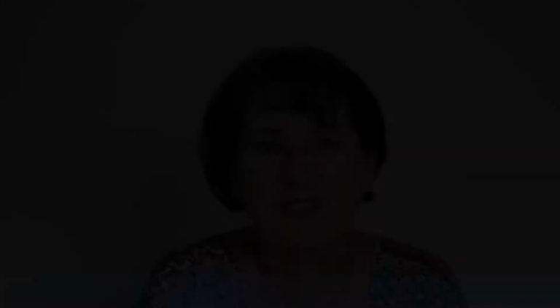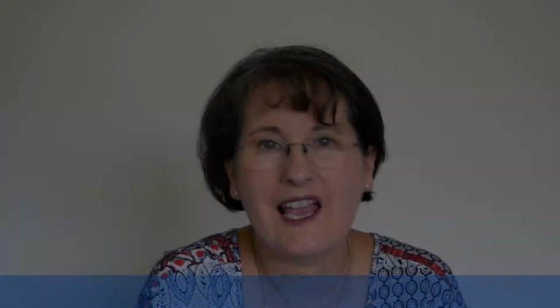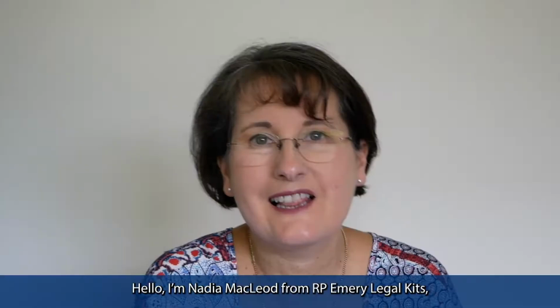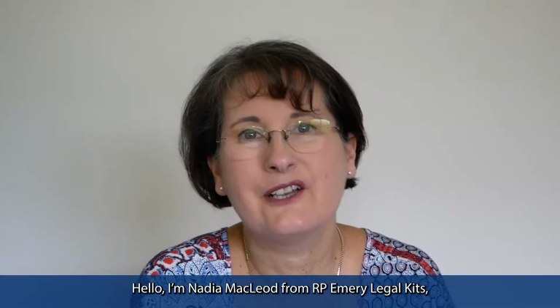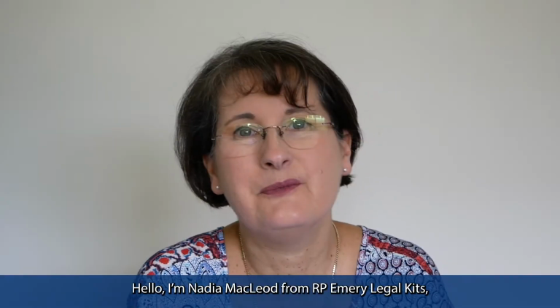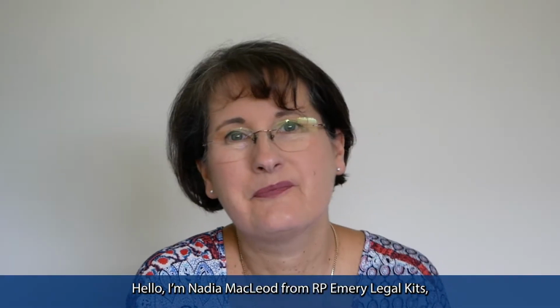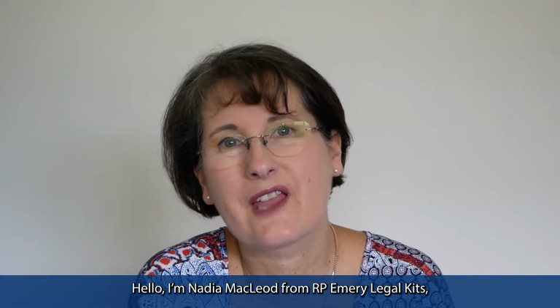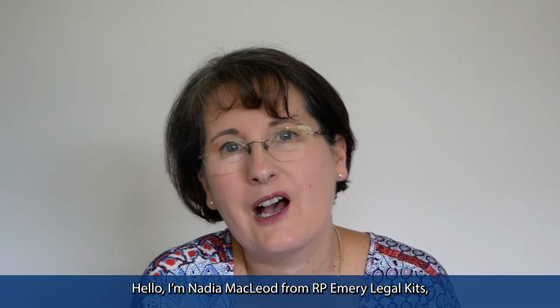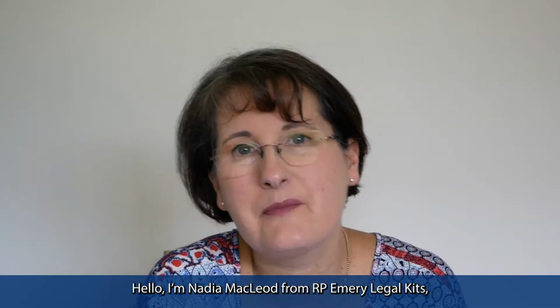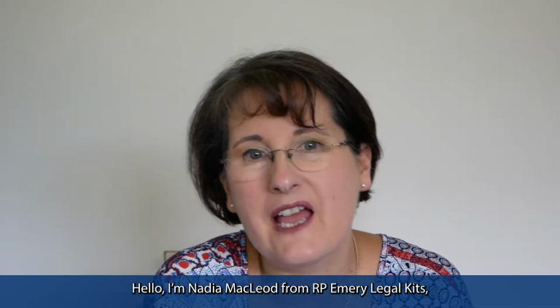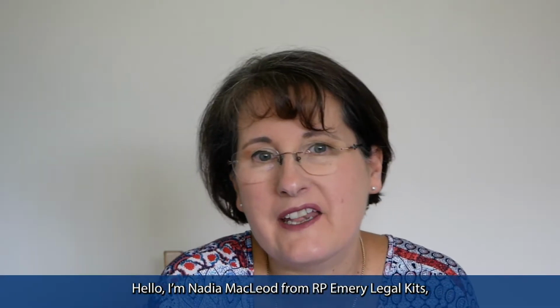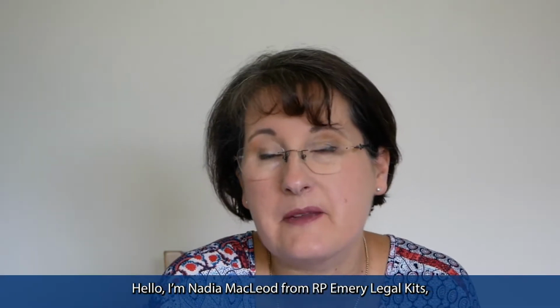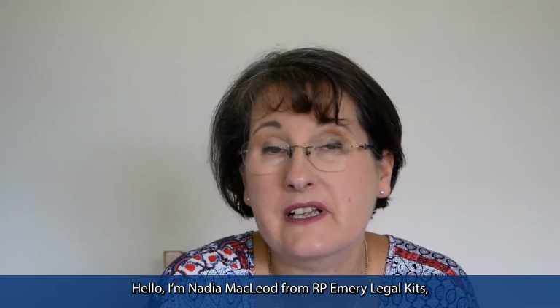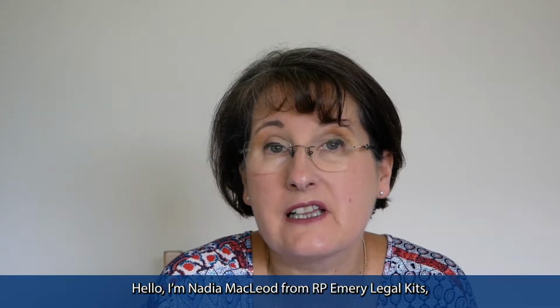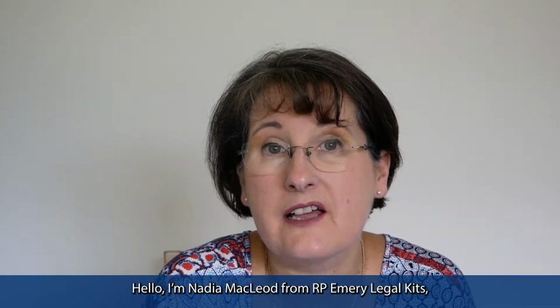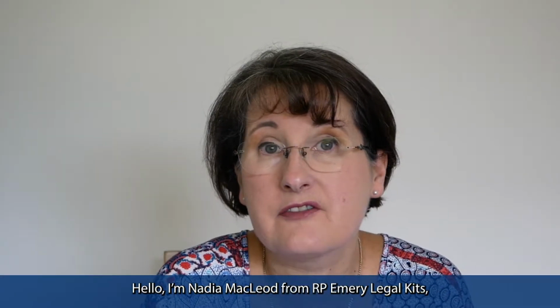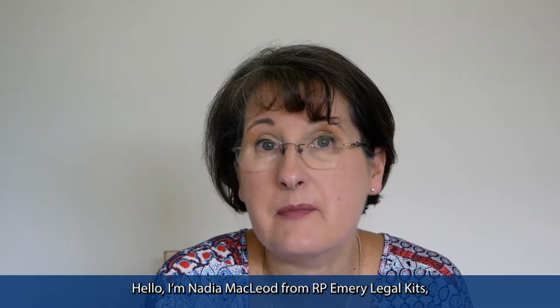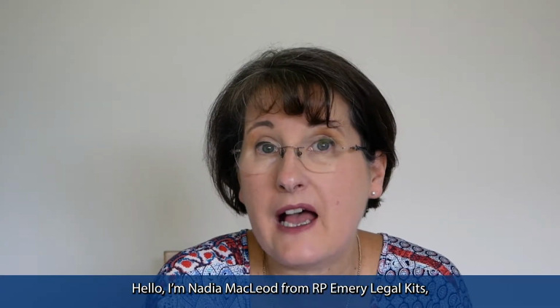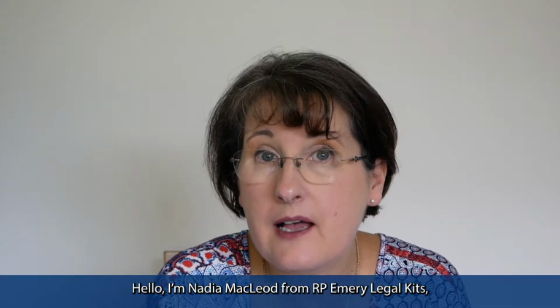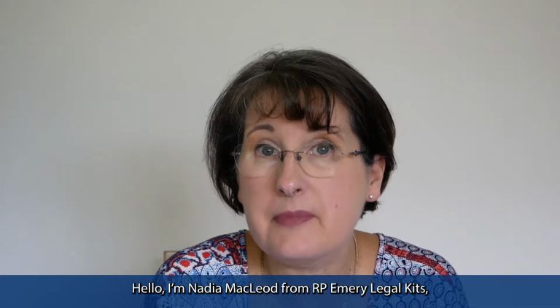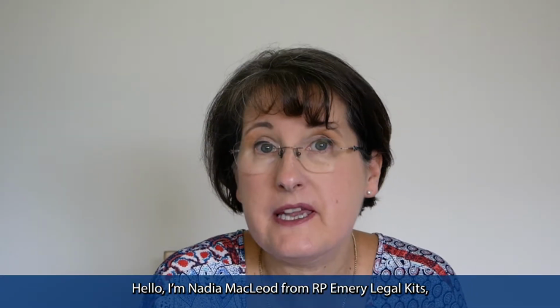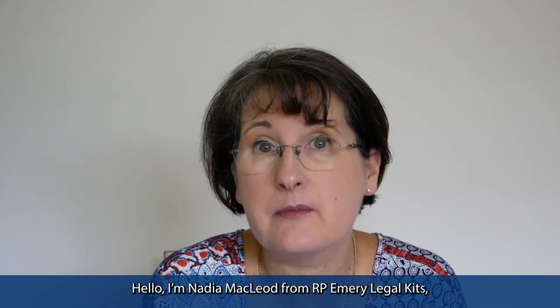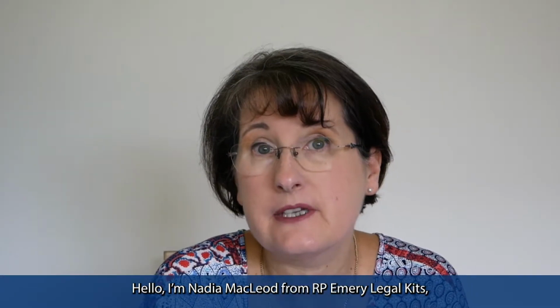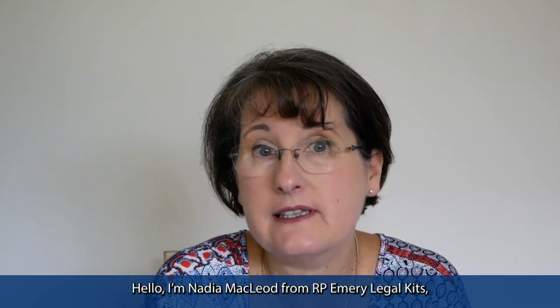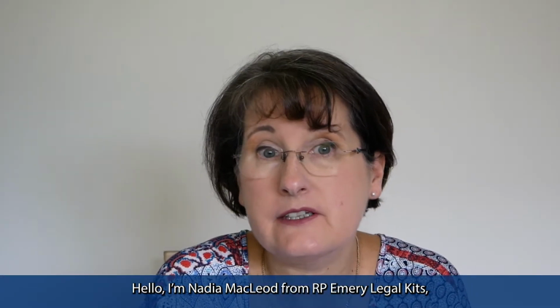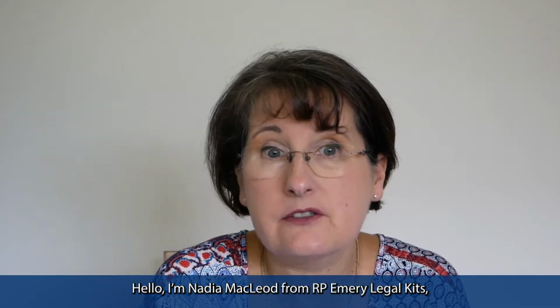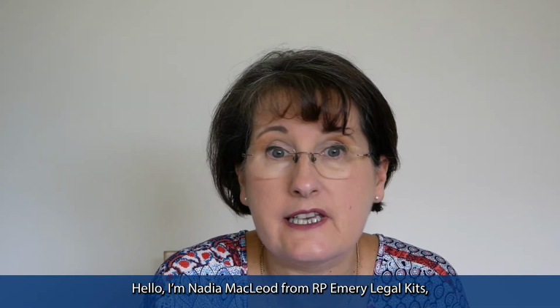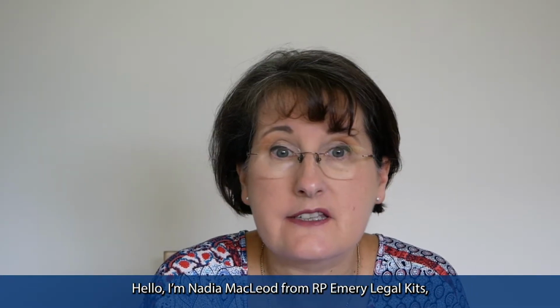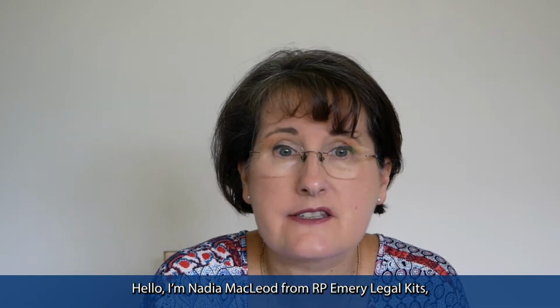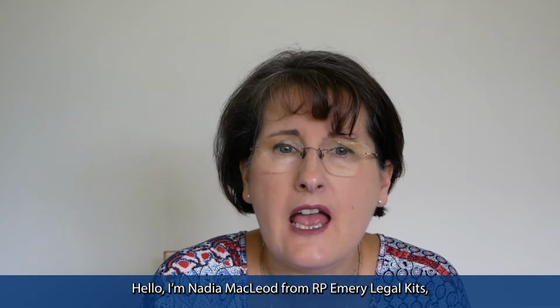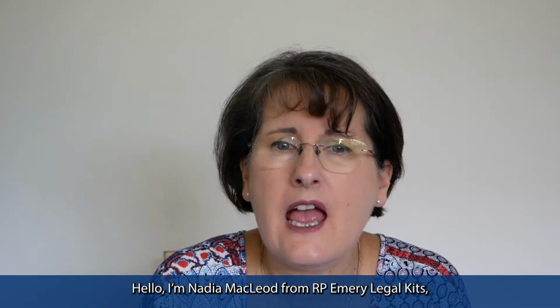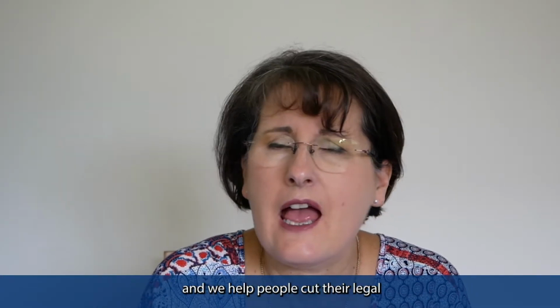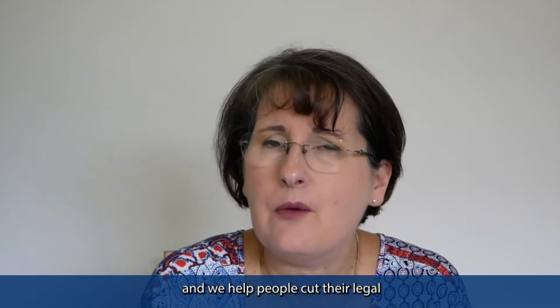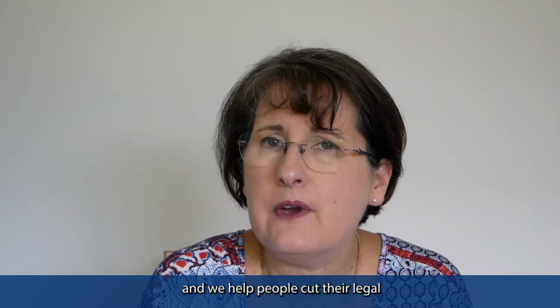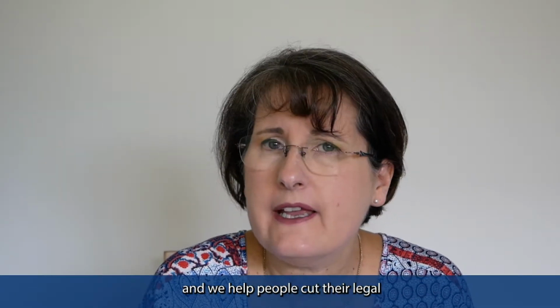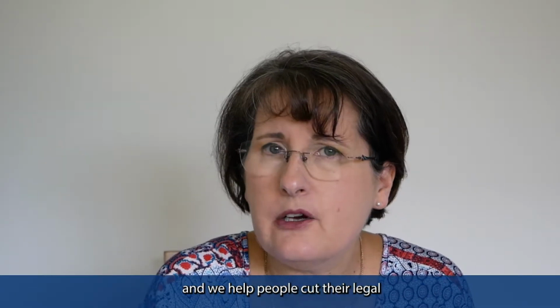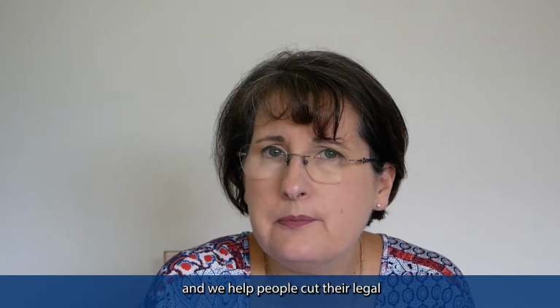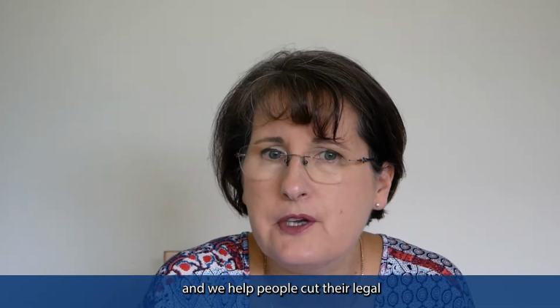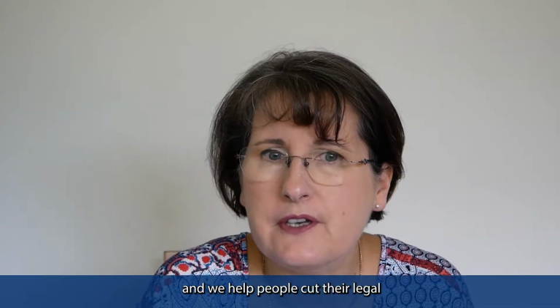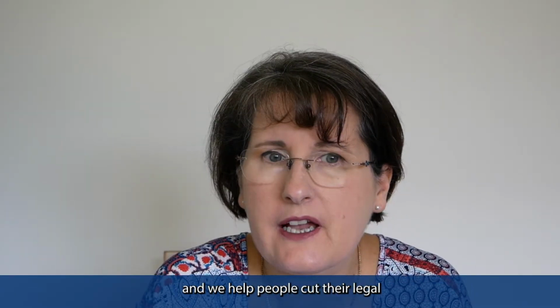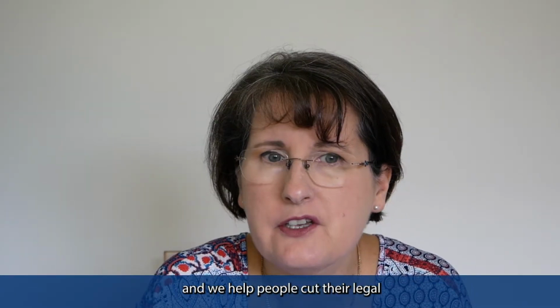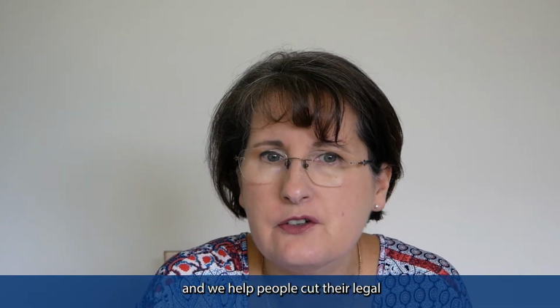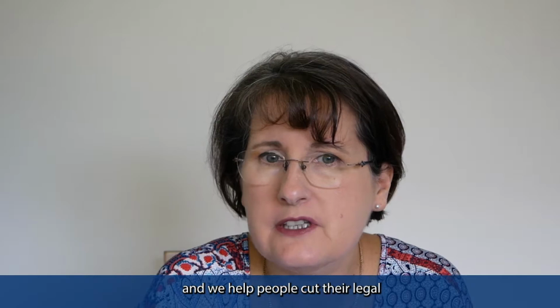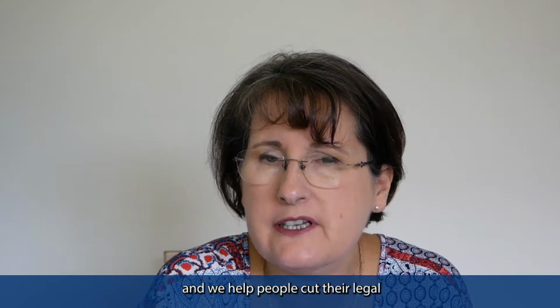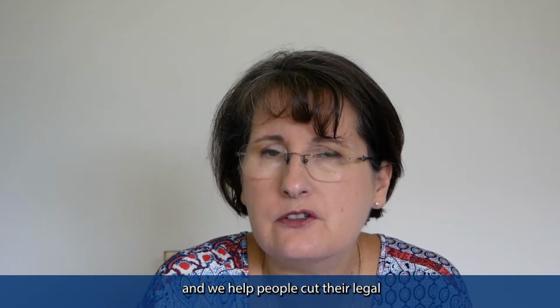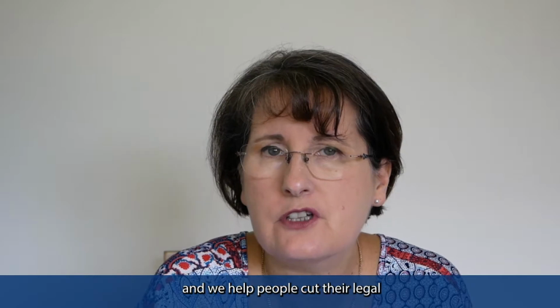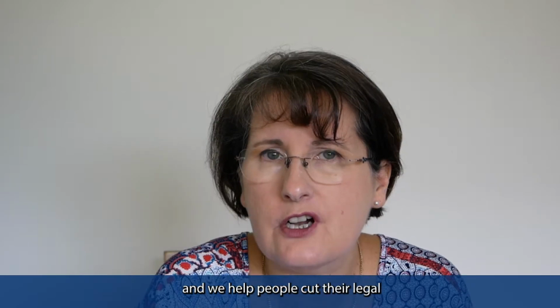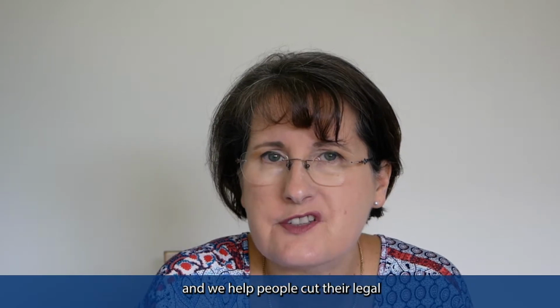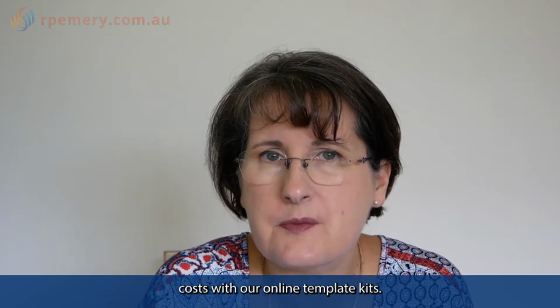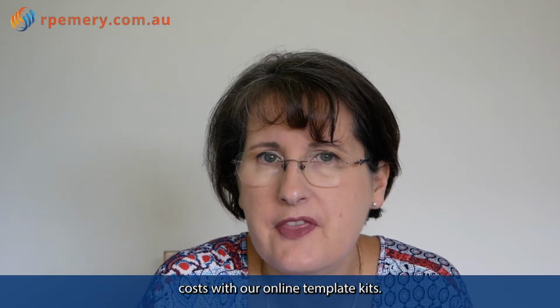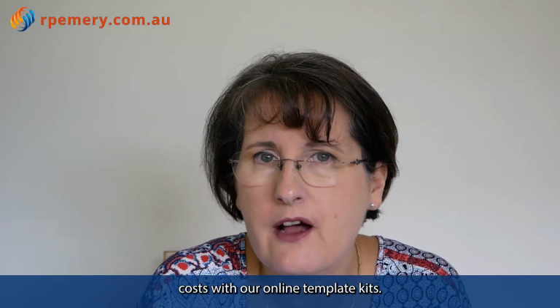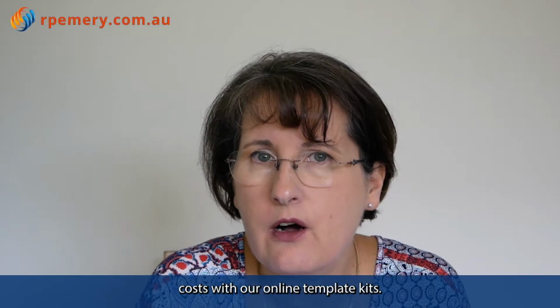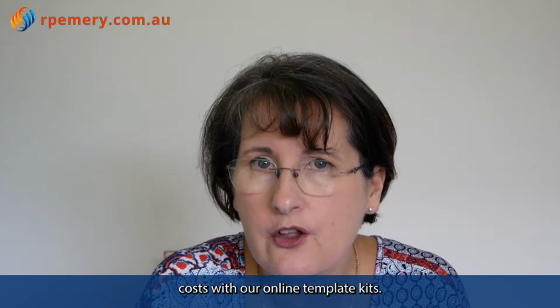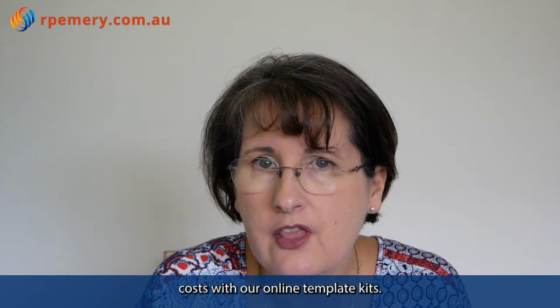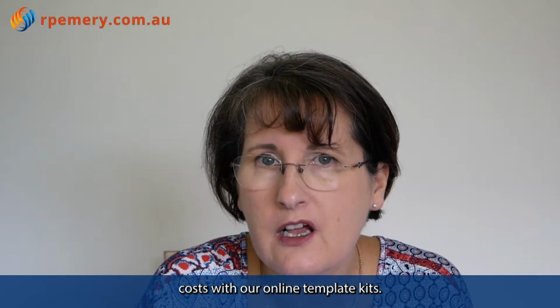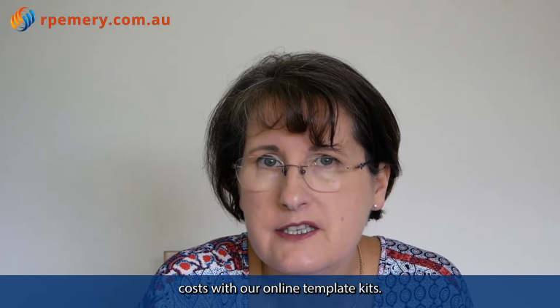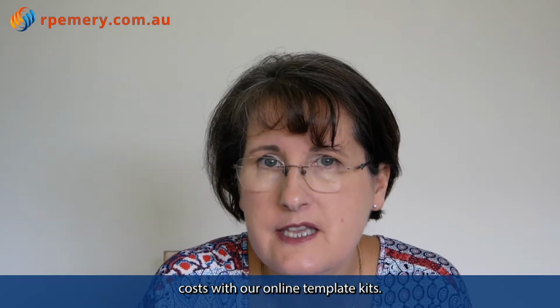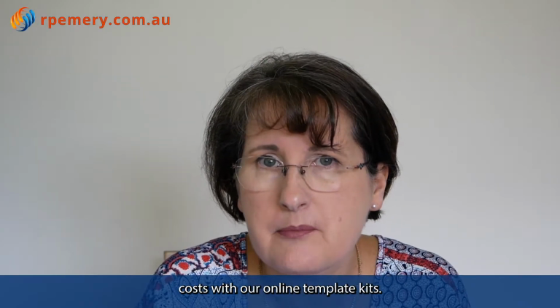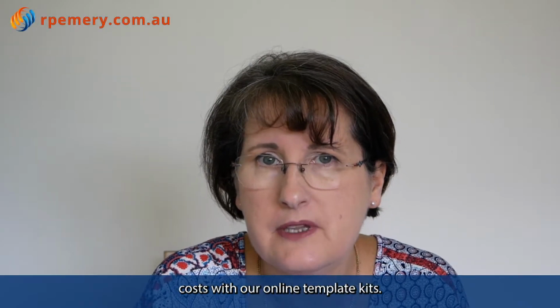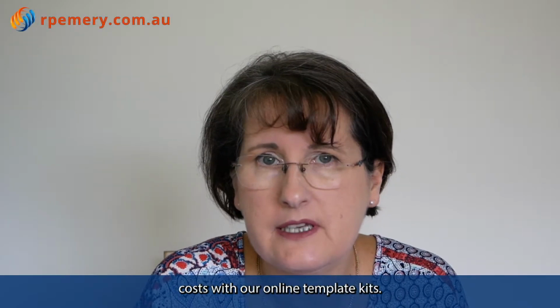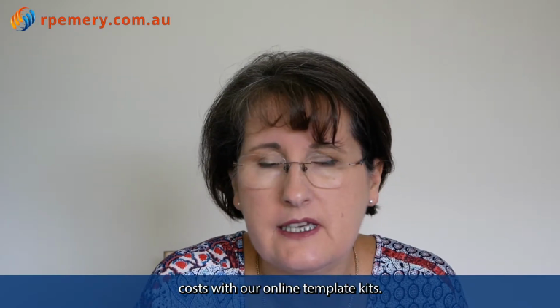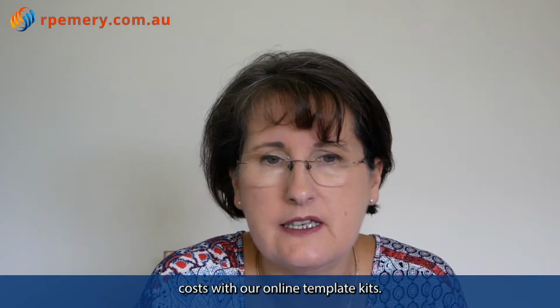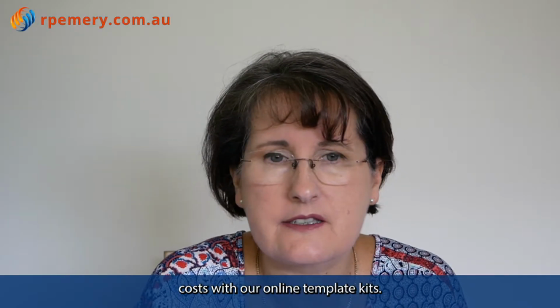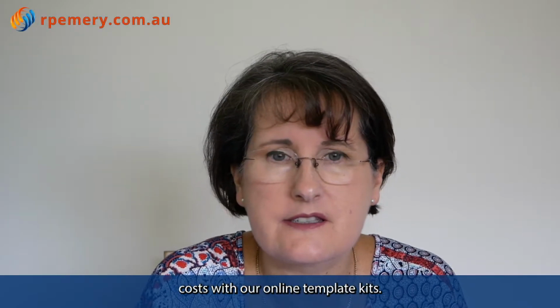Hello, I'm Nadia McLeod from RP Emery Legal Kits, and we help you cut your legal costs with our online template kits.